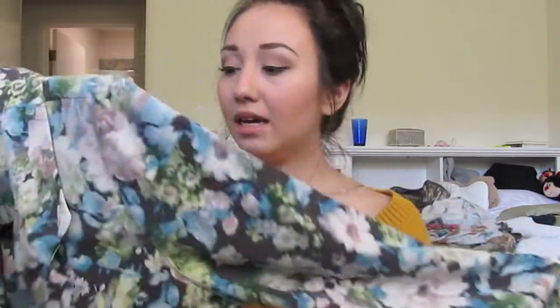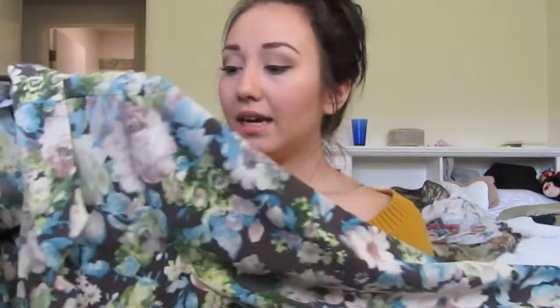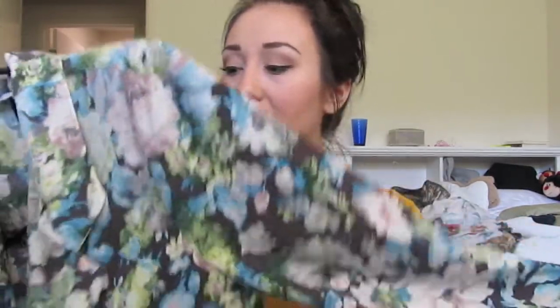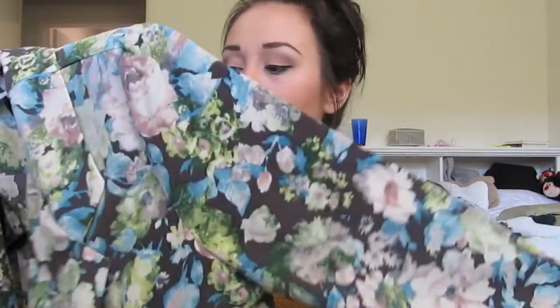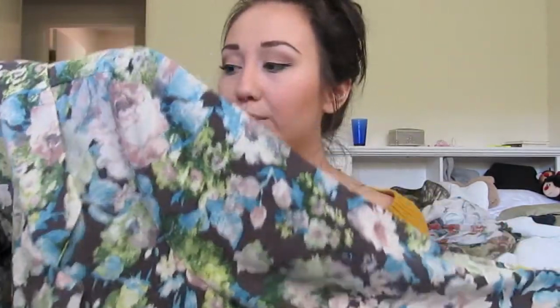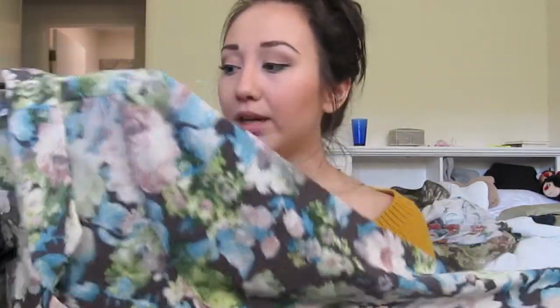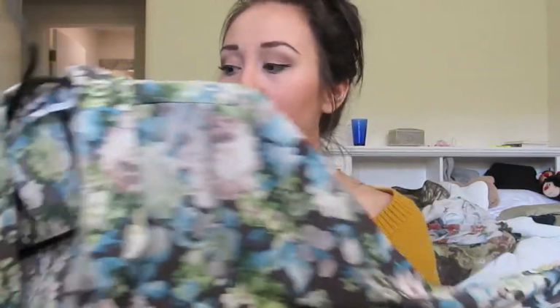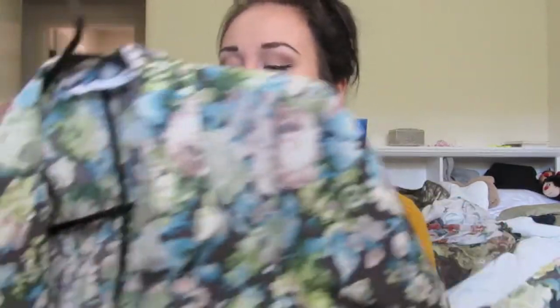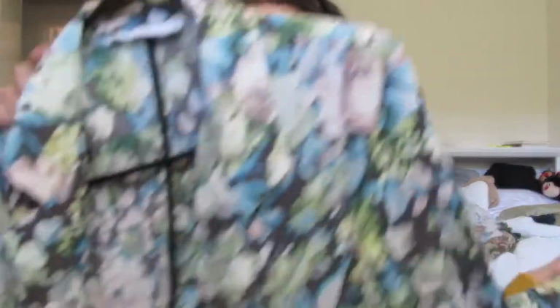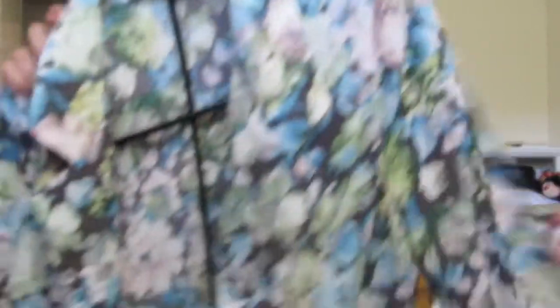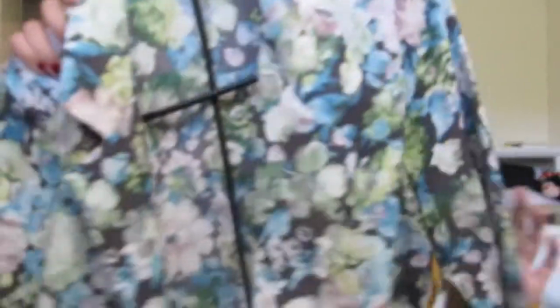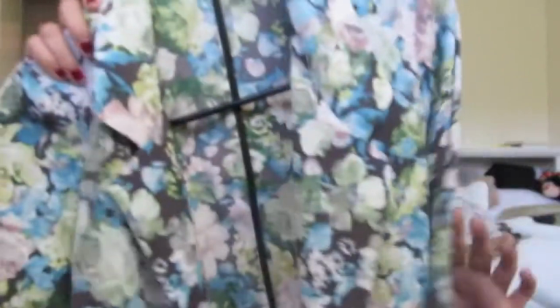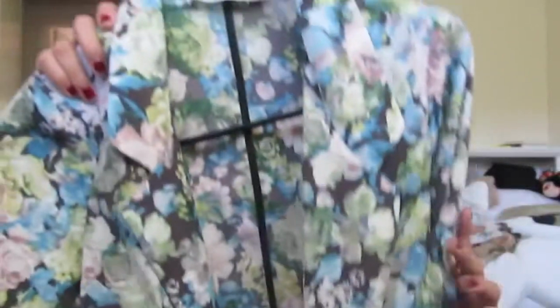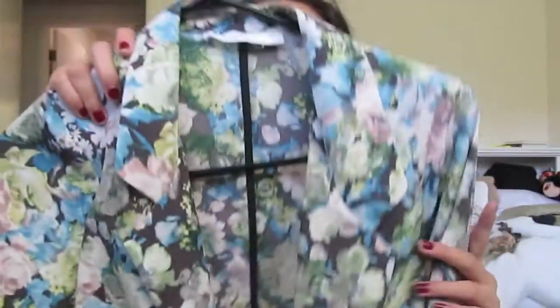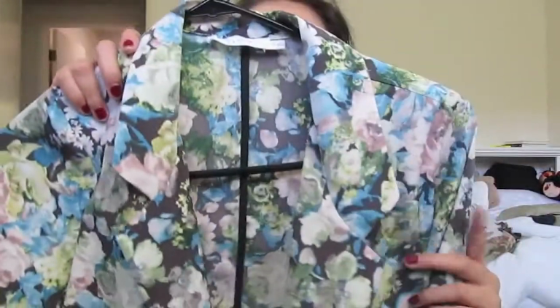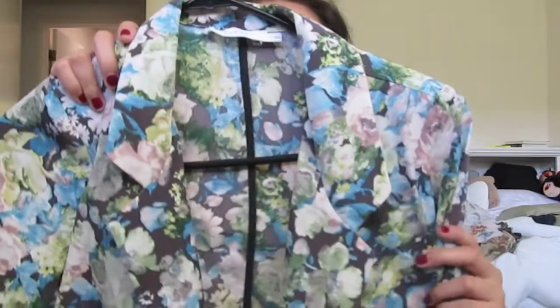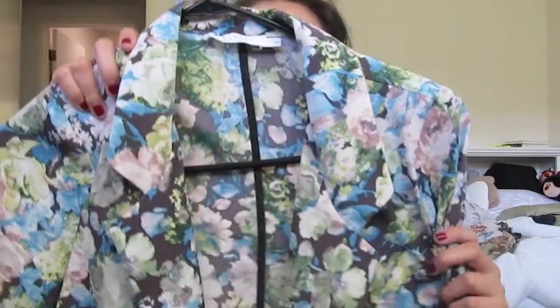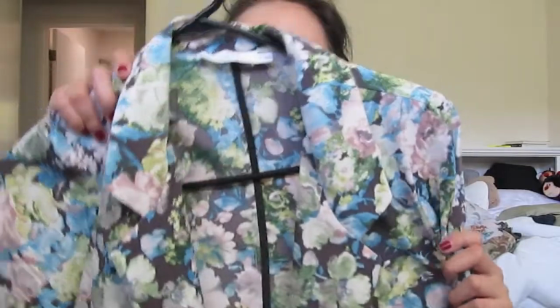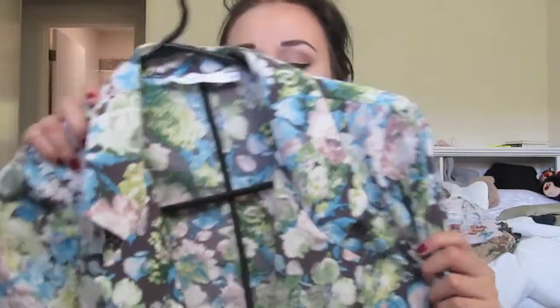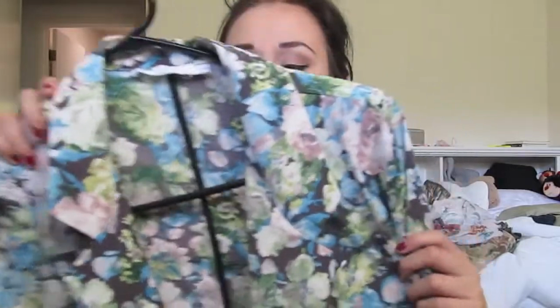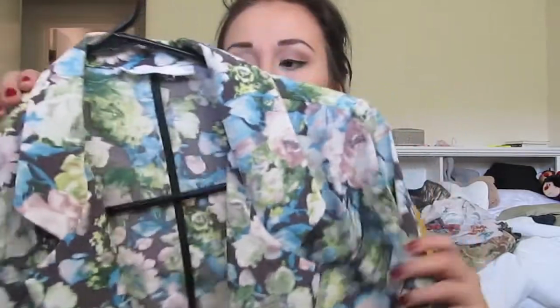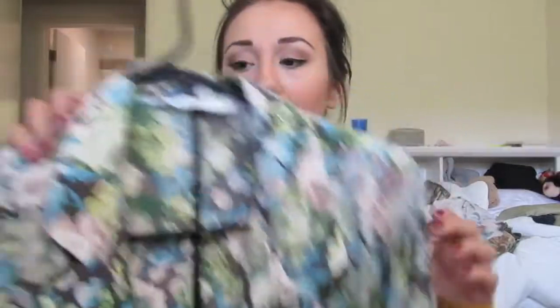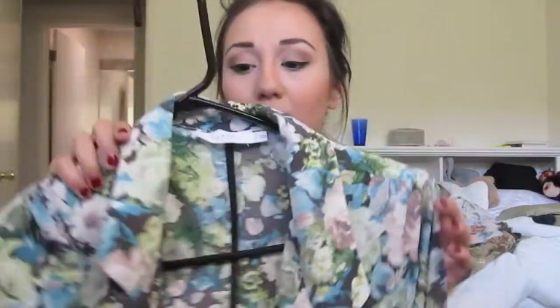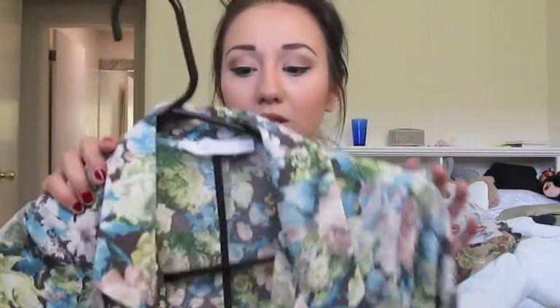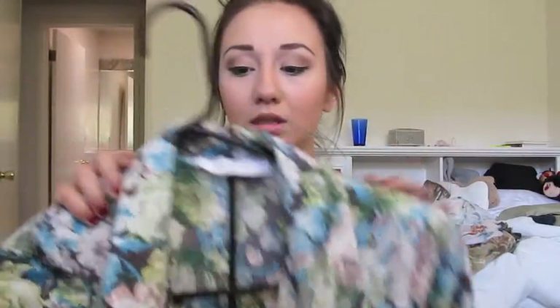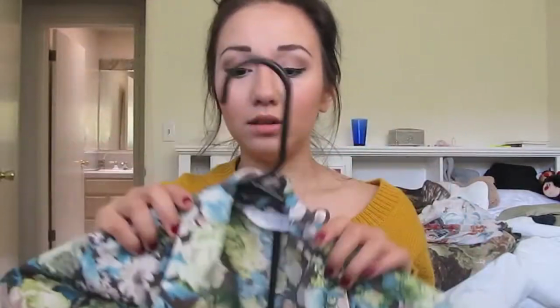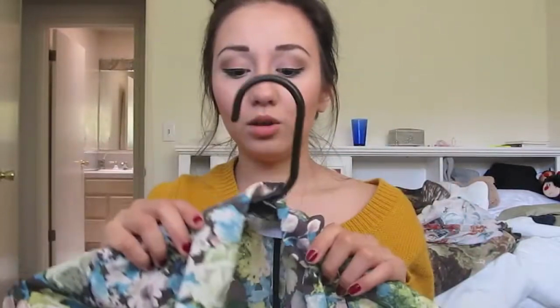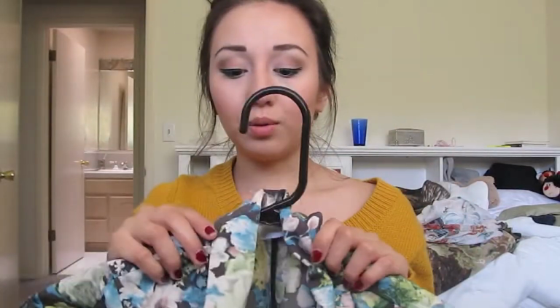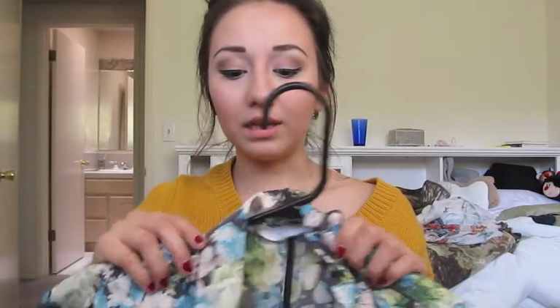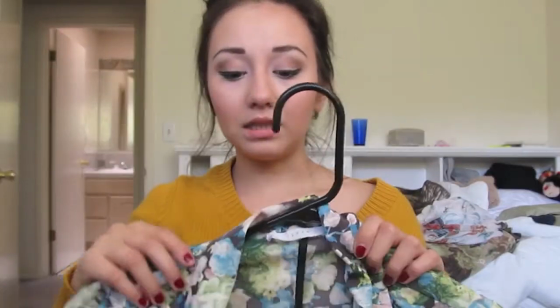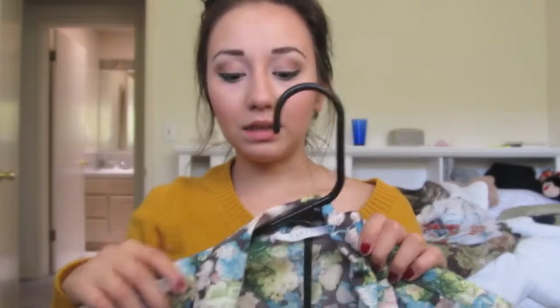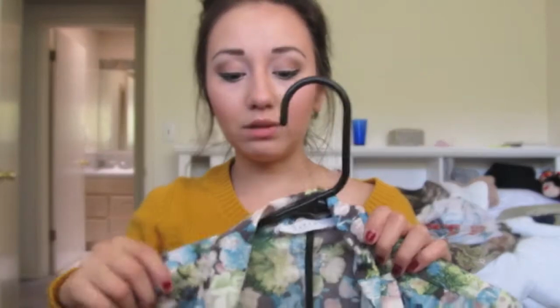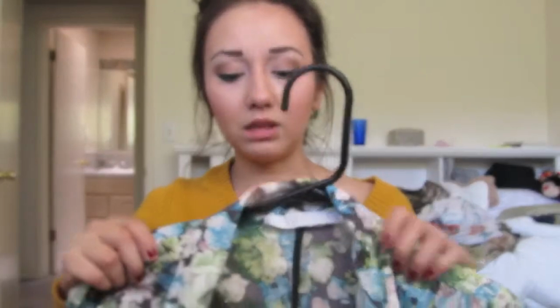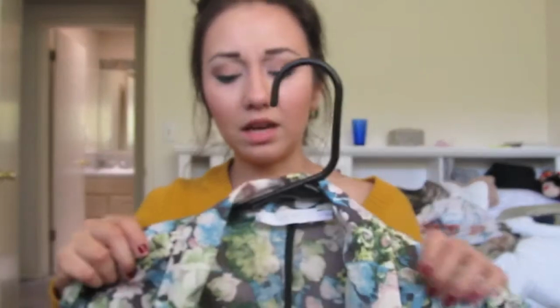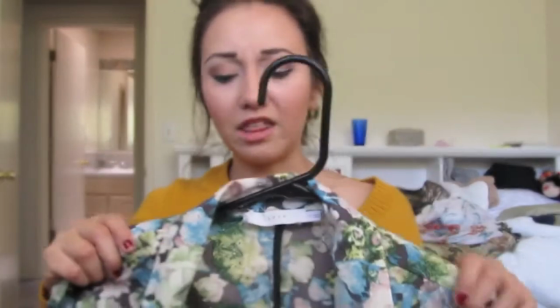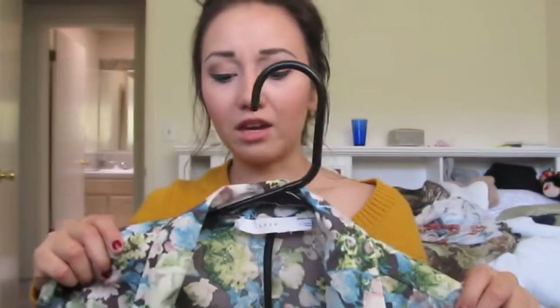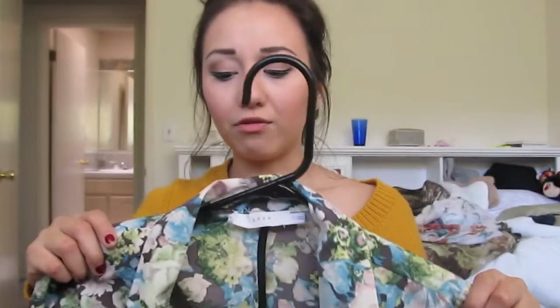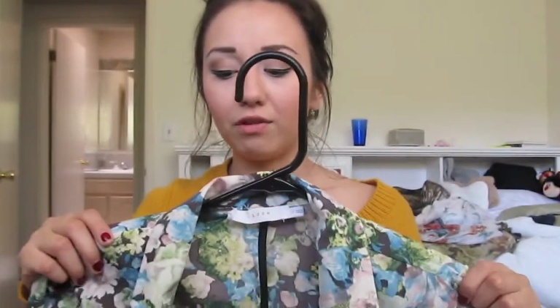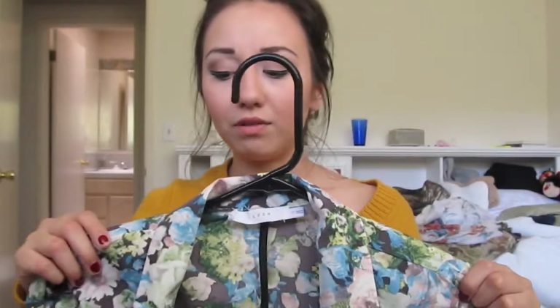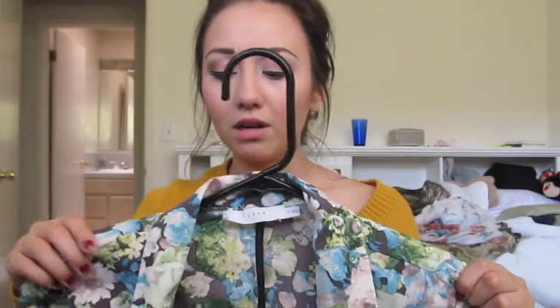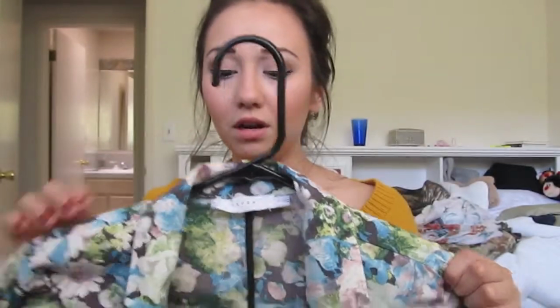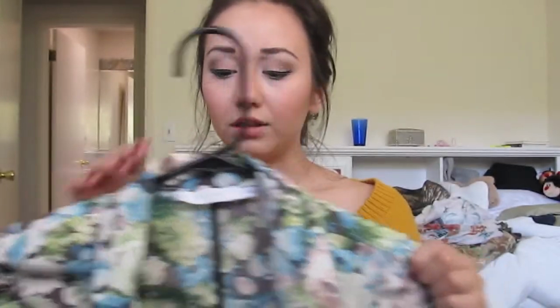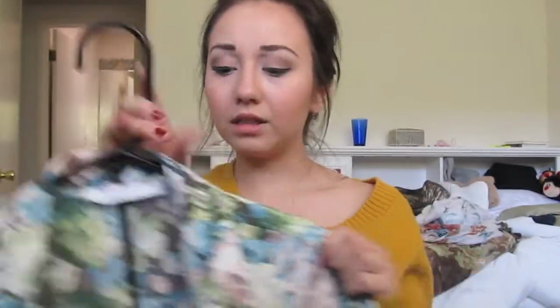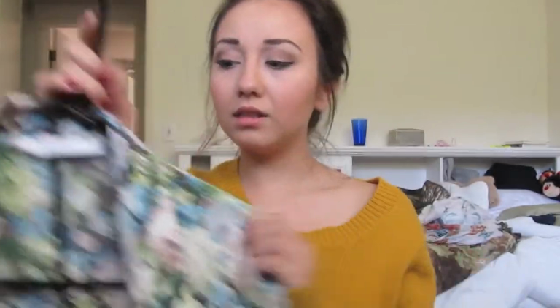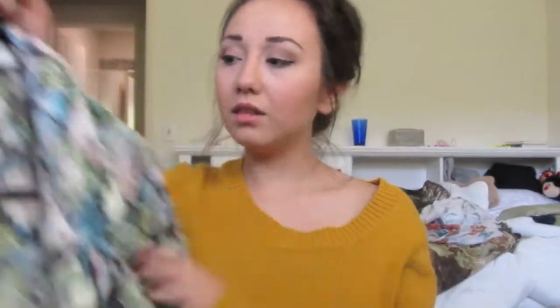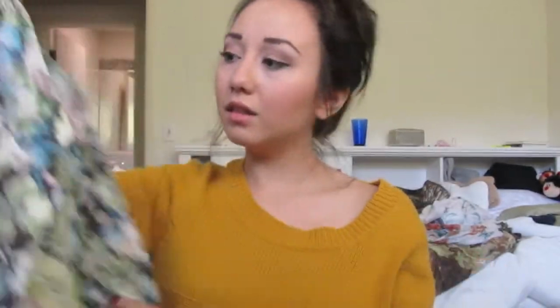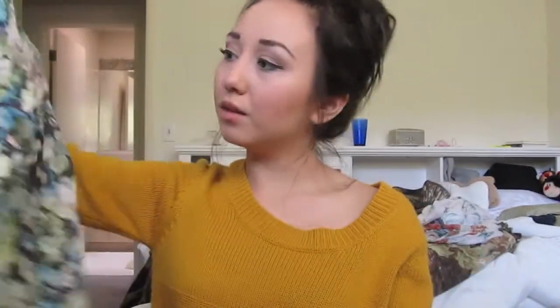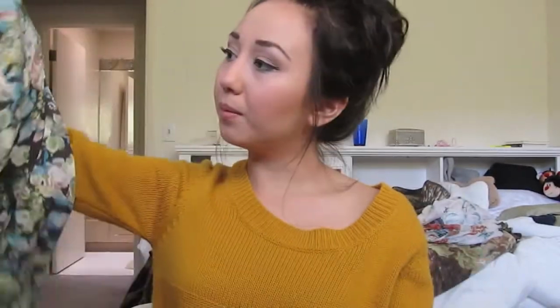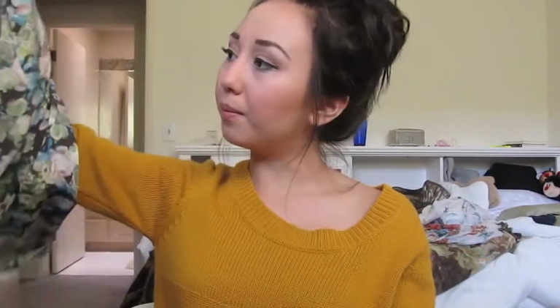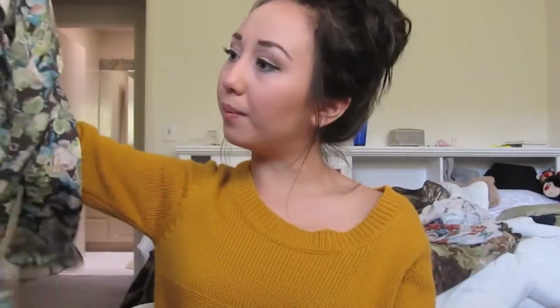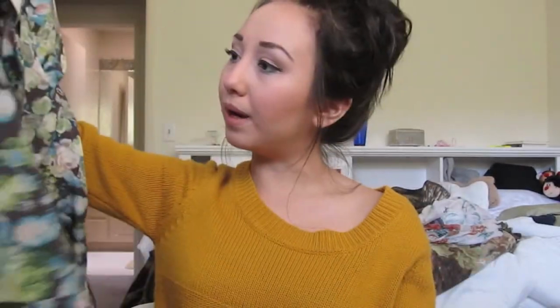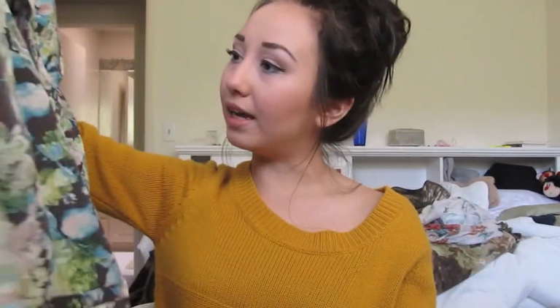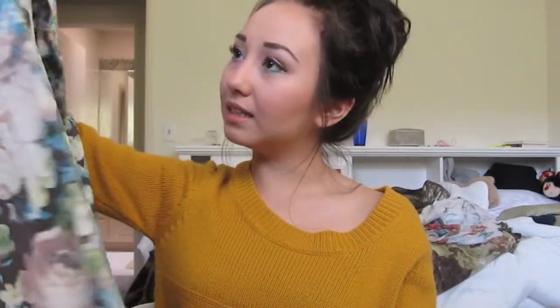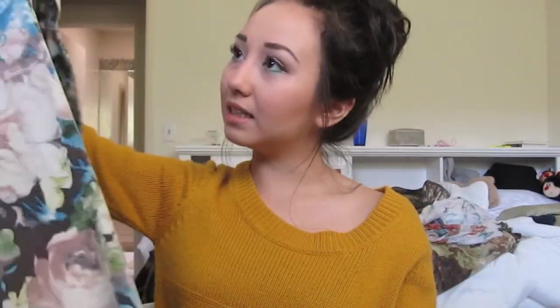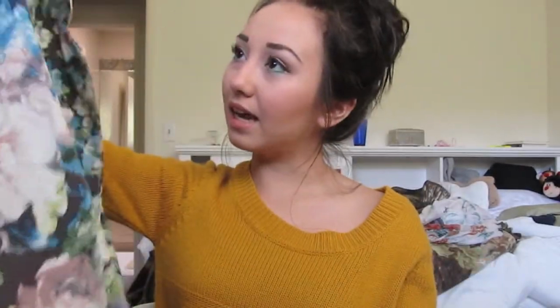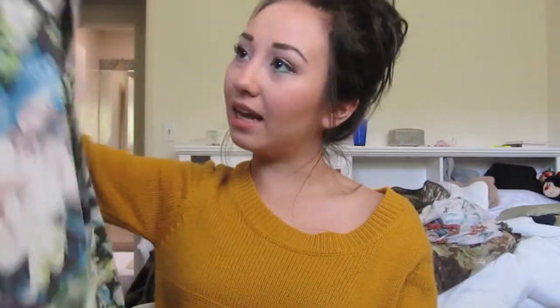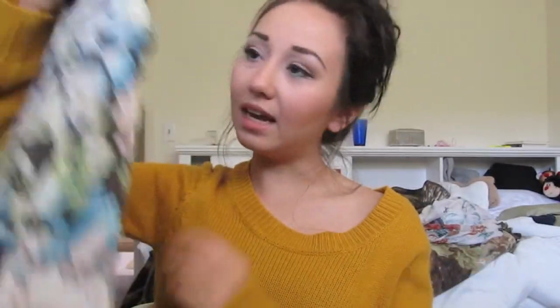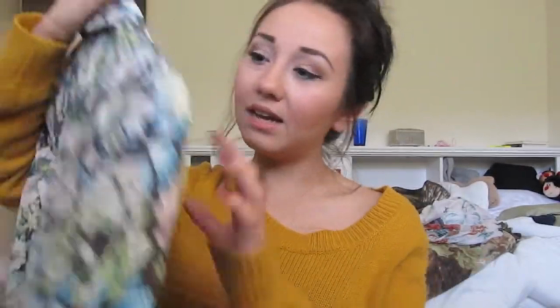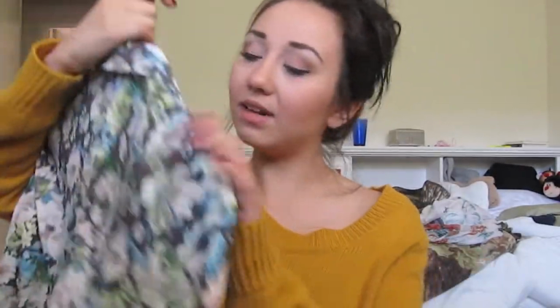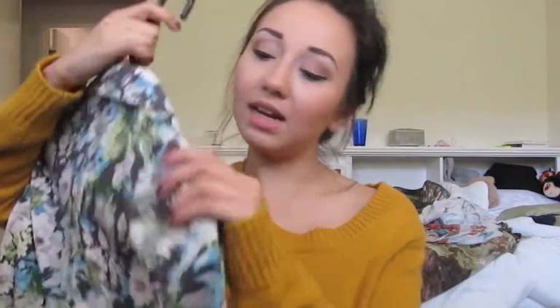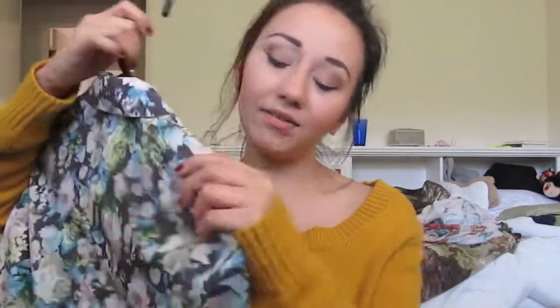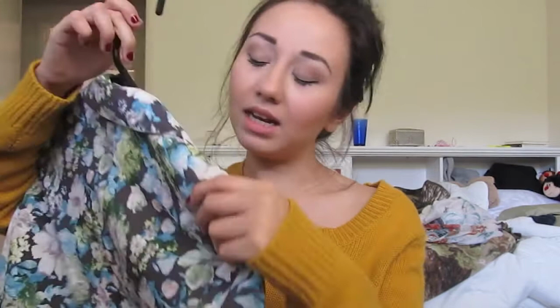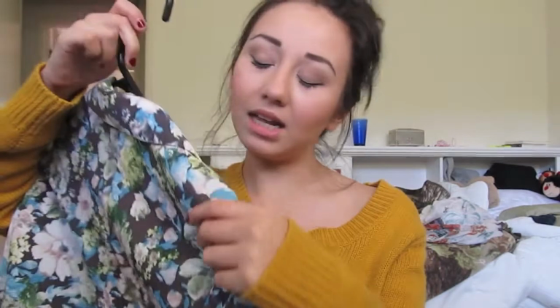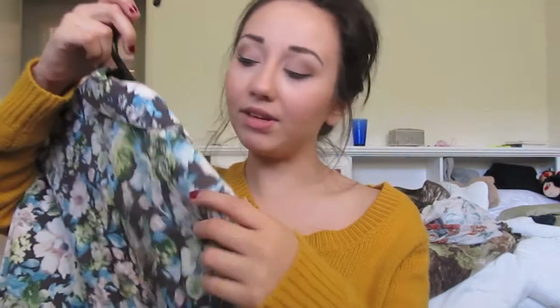It's a blazer that I got from Nordstrom. It was a little pricey — it was, I think, $50. But I love it, love it, love it.